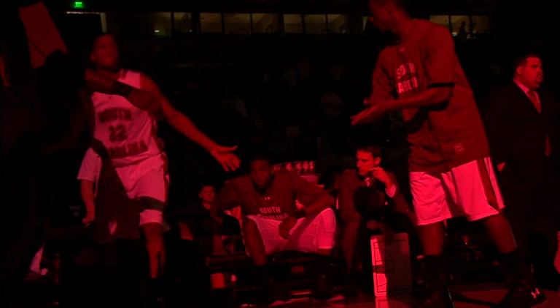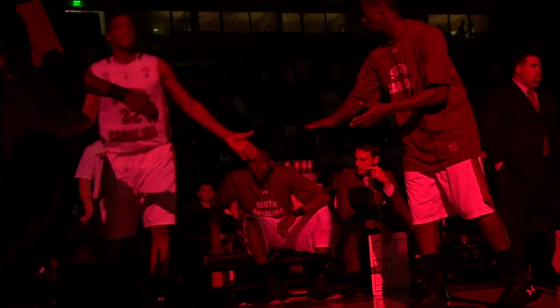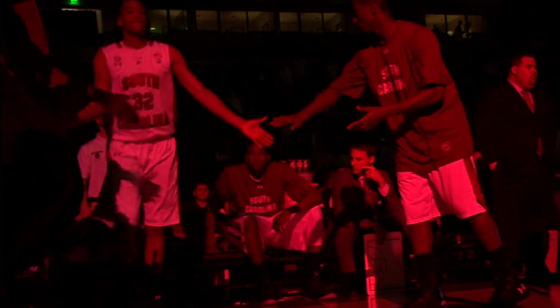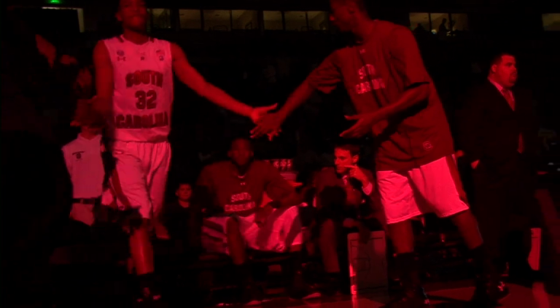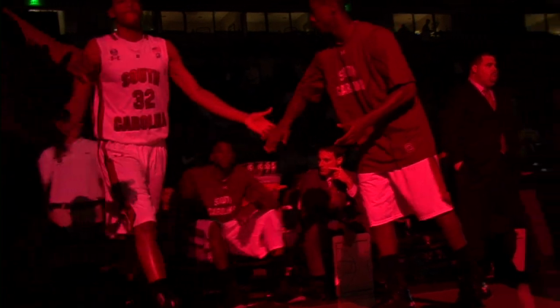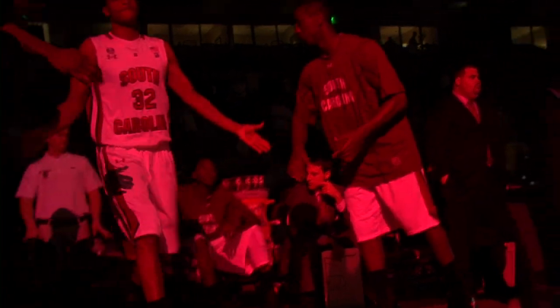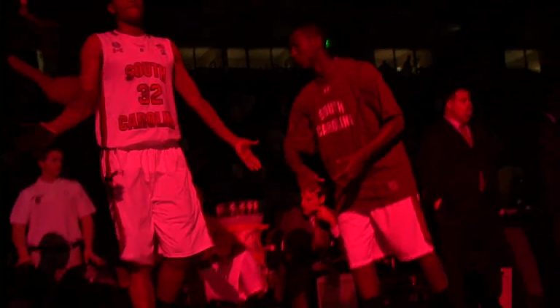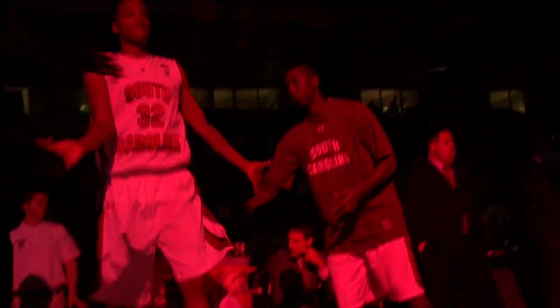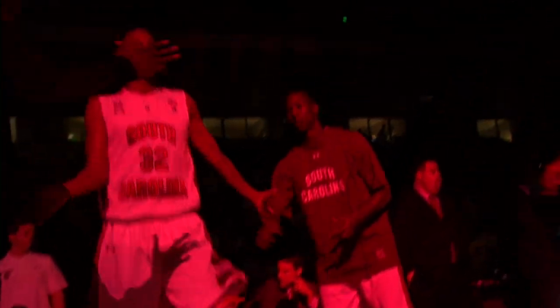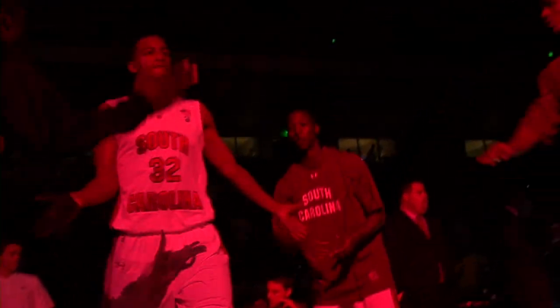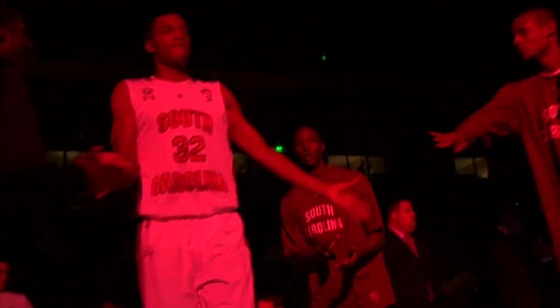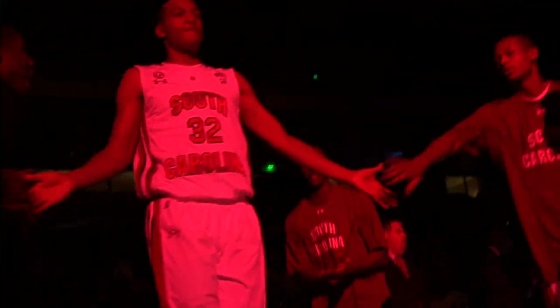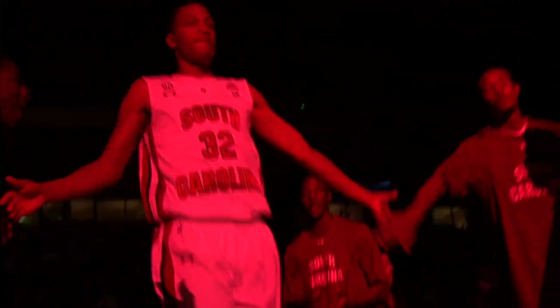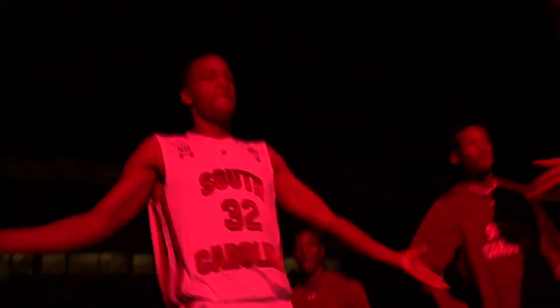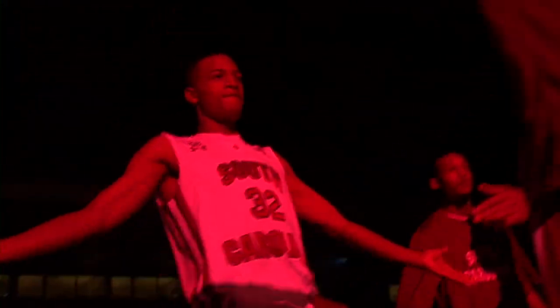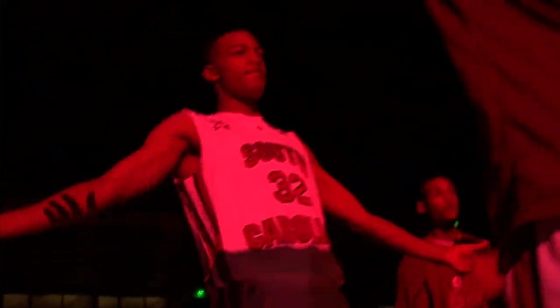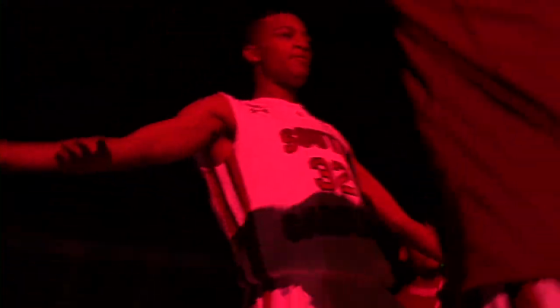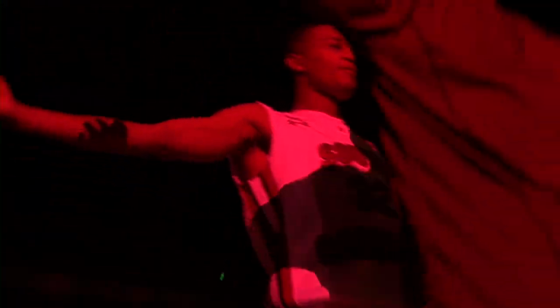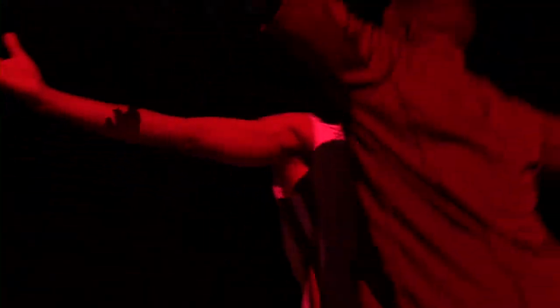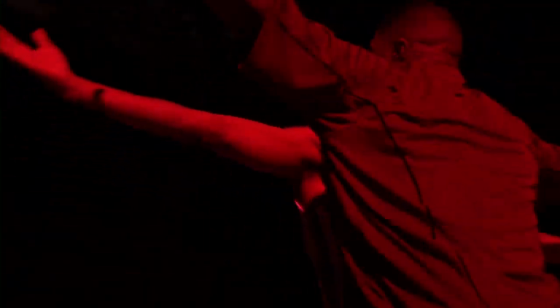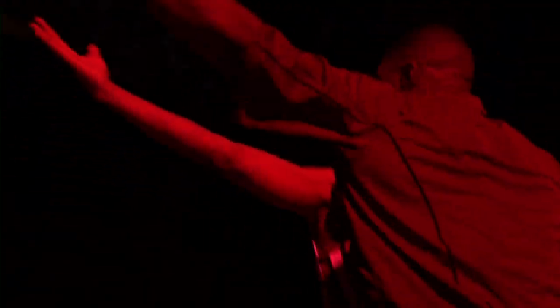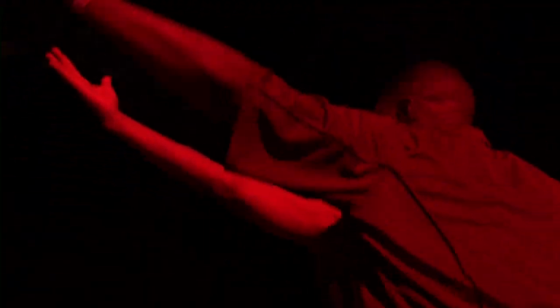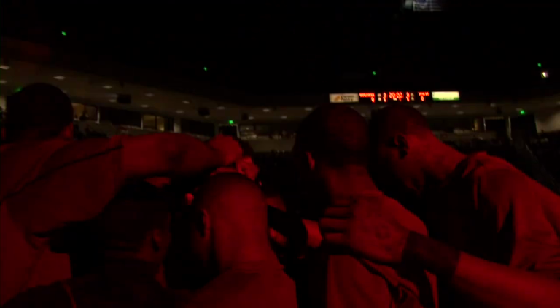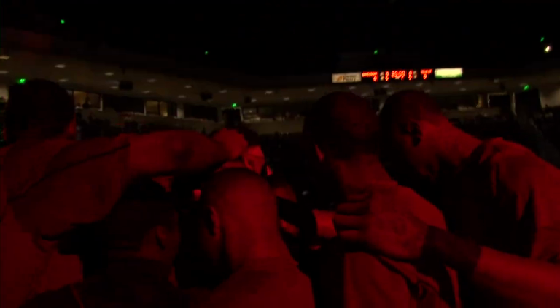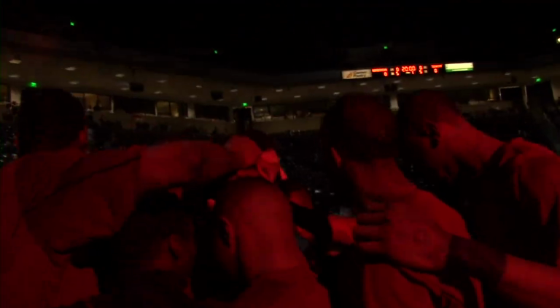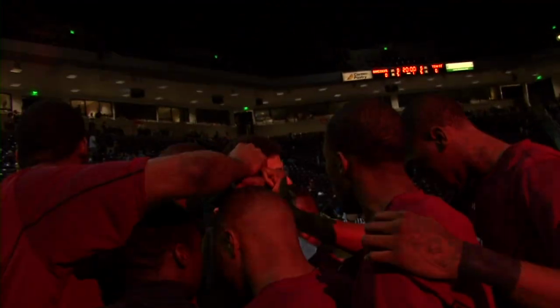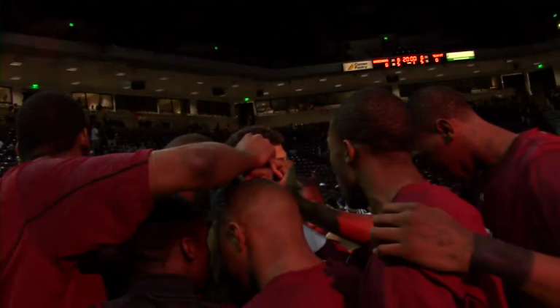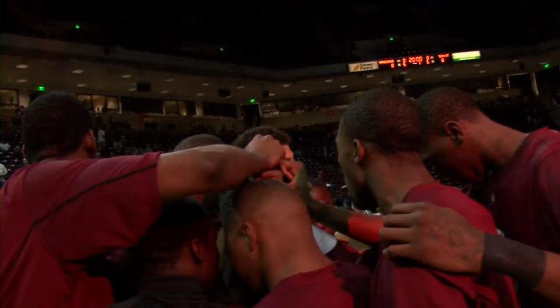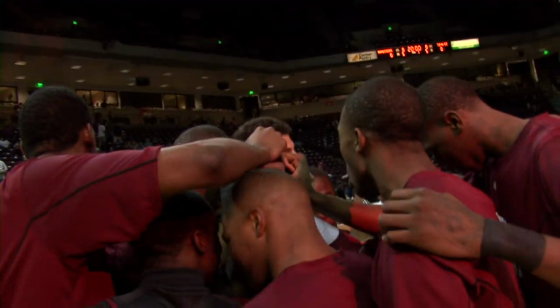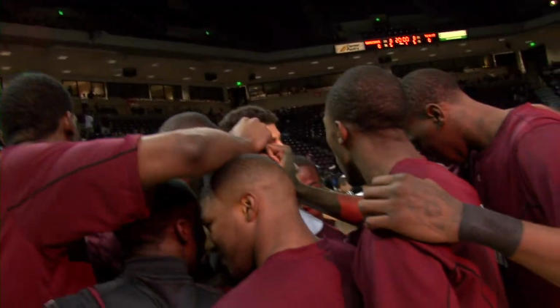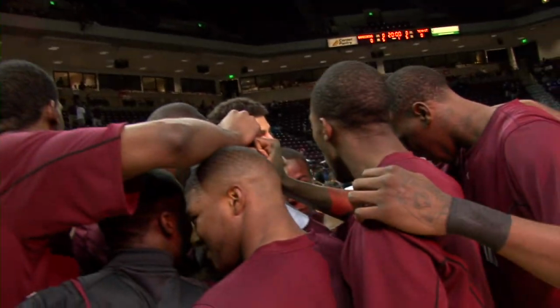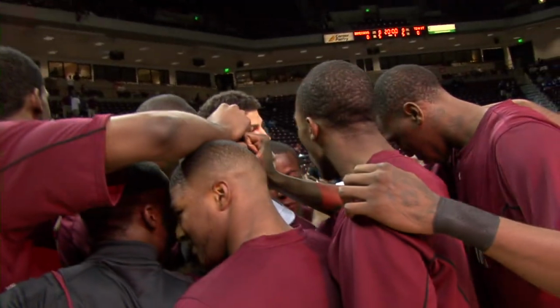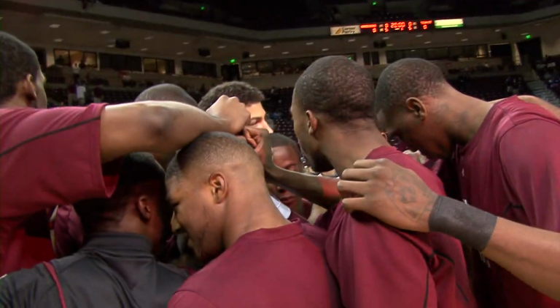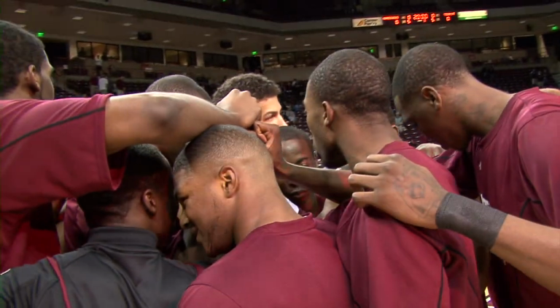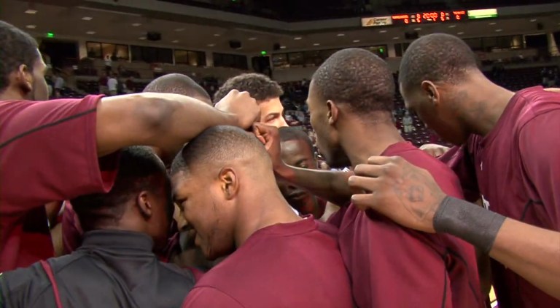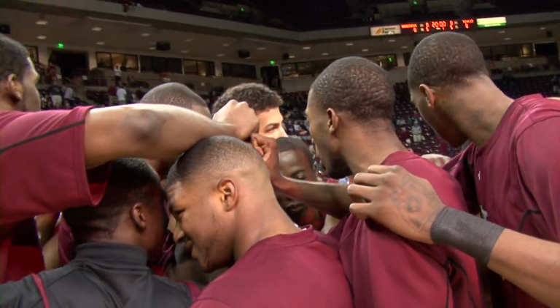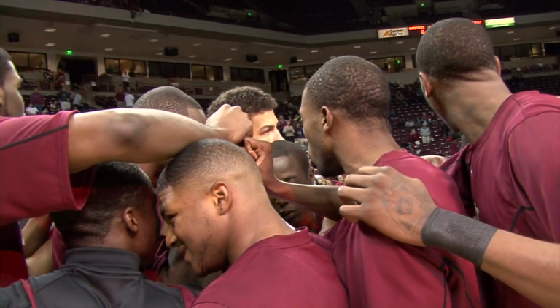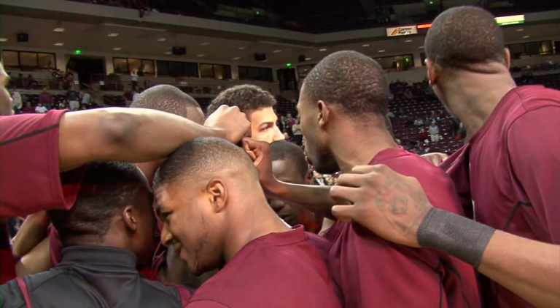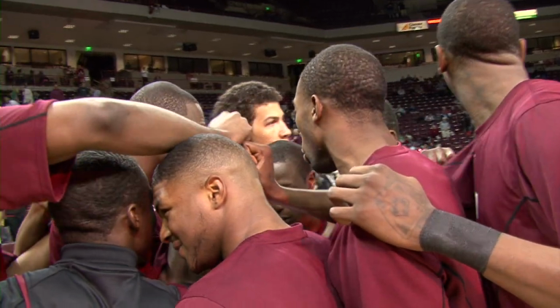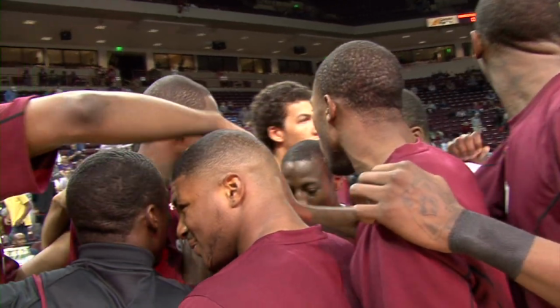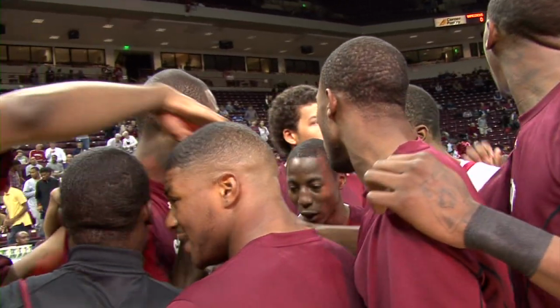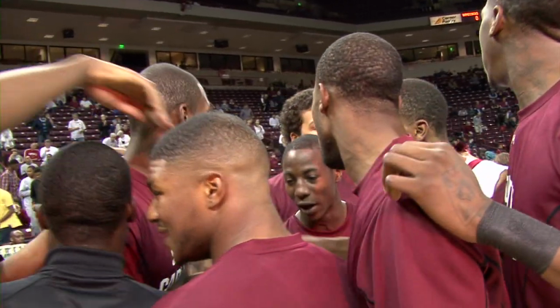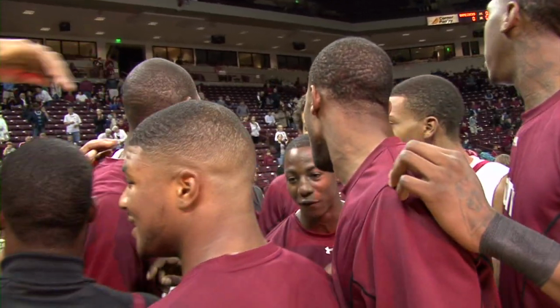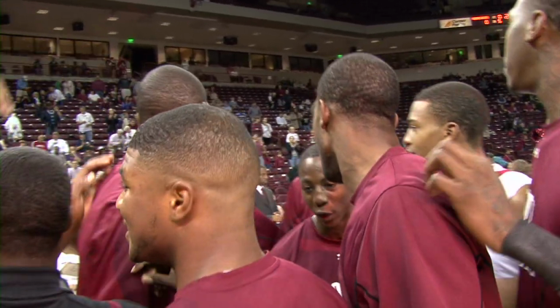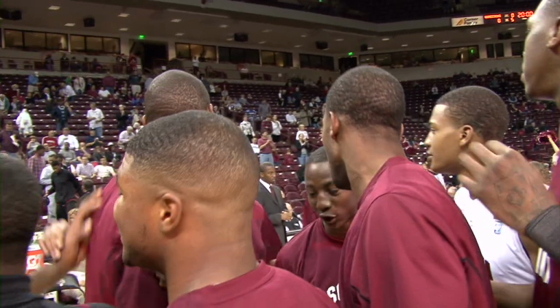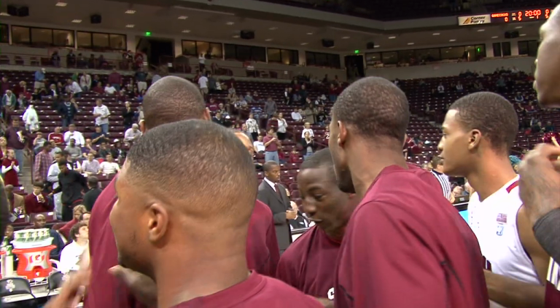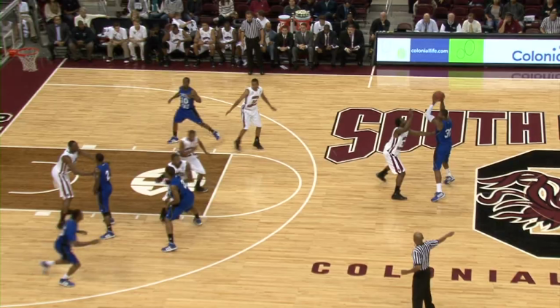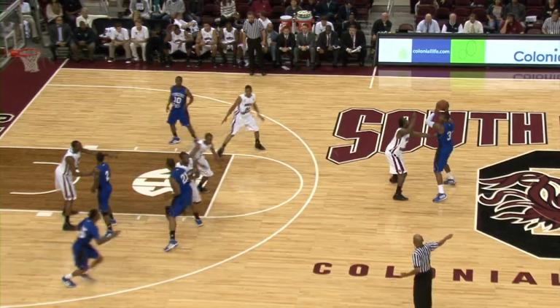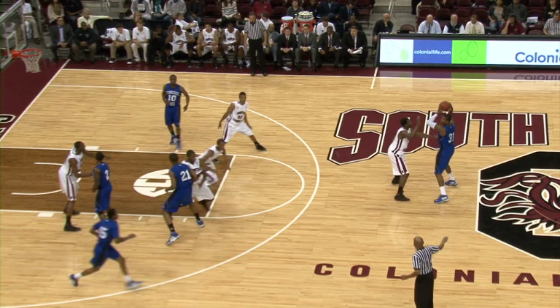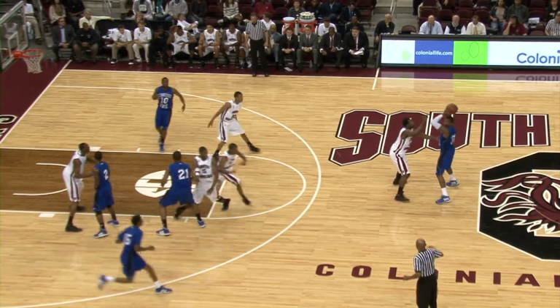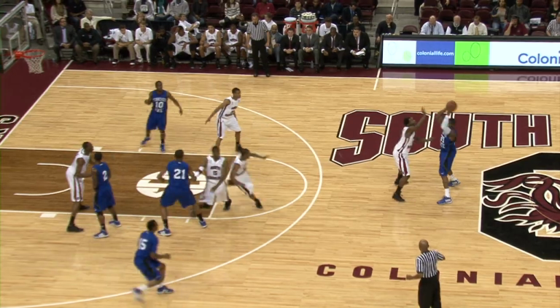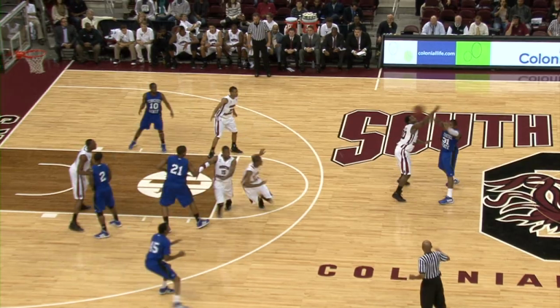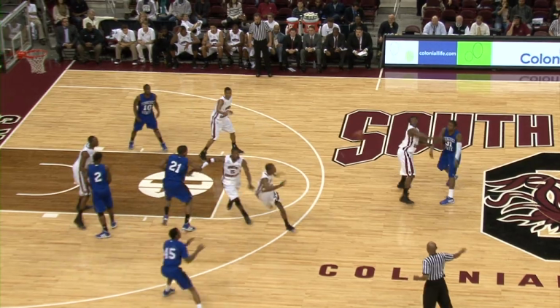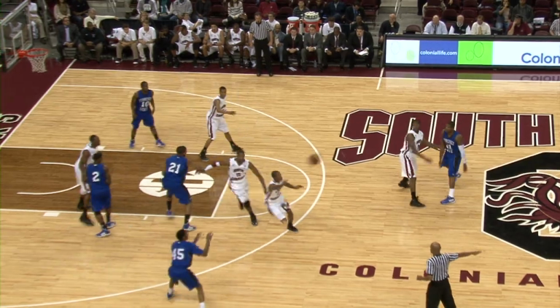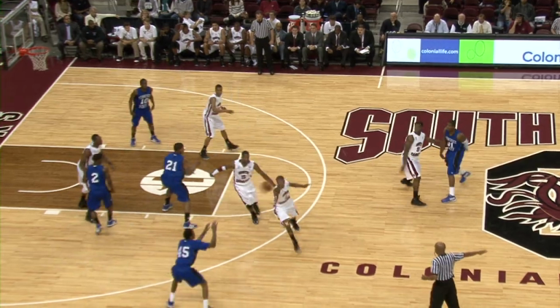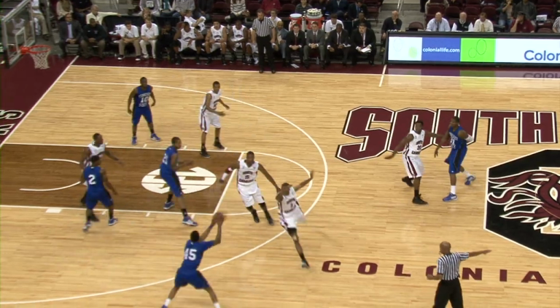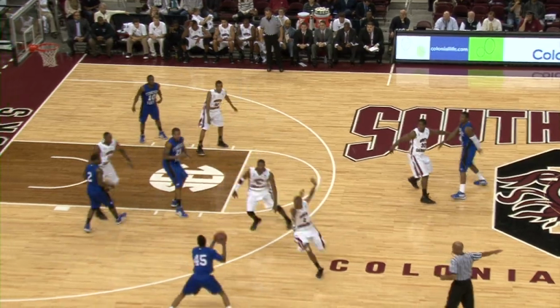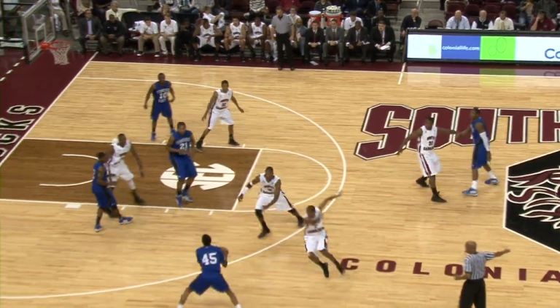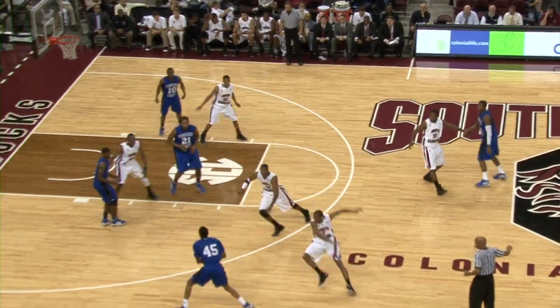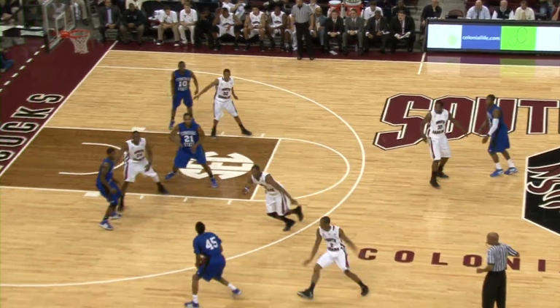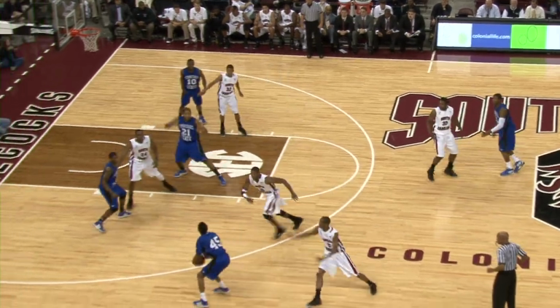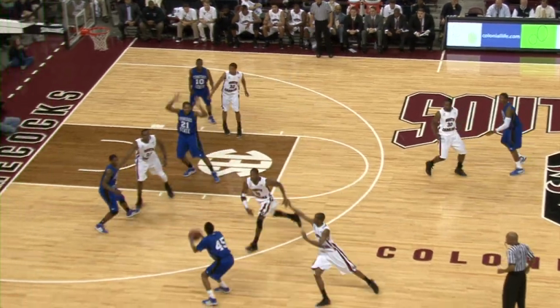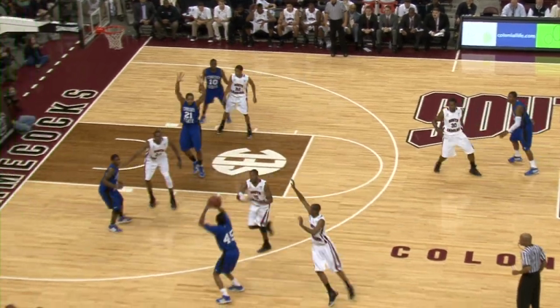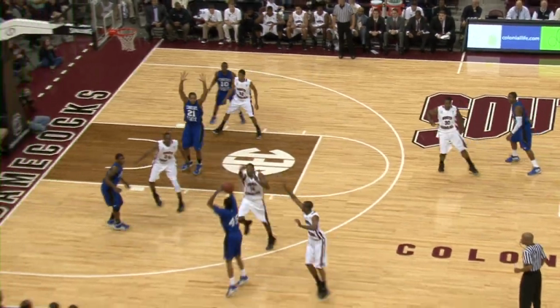South Carolina Gamecocks hosting the Tennessee State Tigers on Sunday night at Colonial Life Arena, looking to bounce back after the loss at Elon.